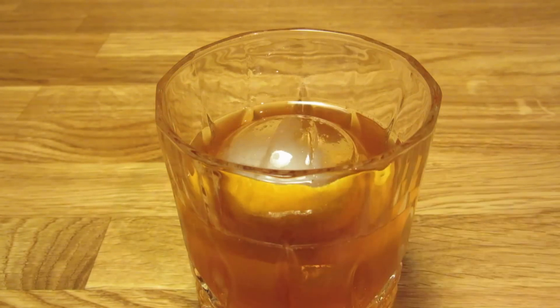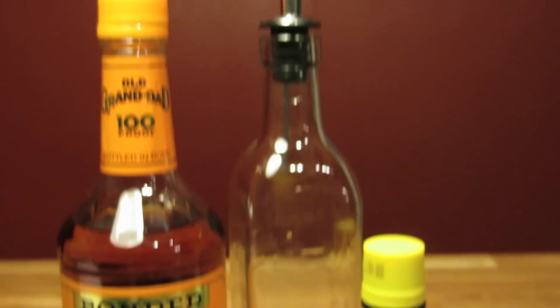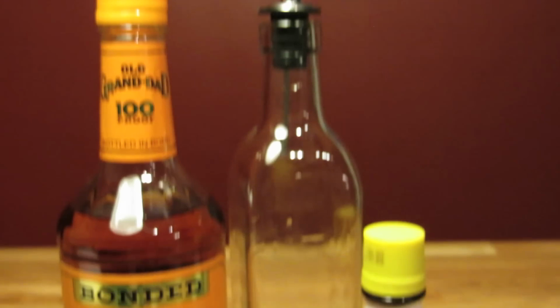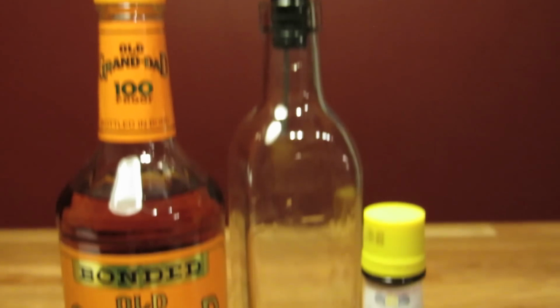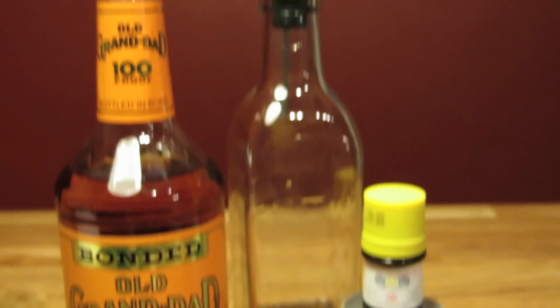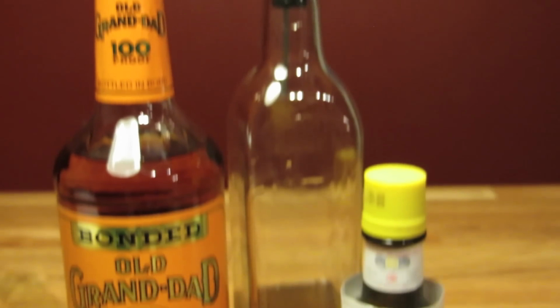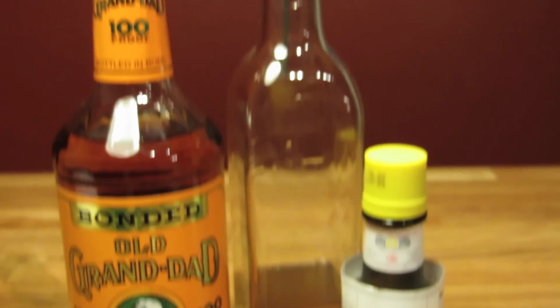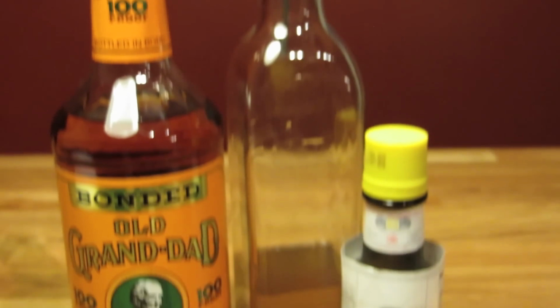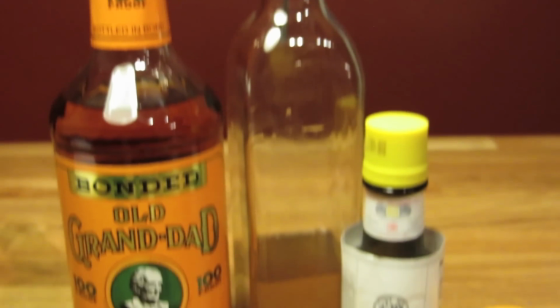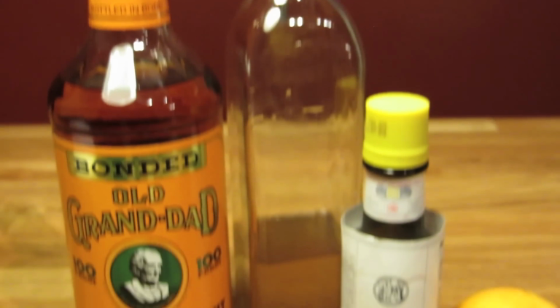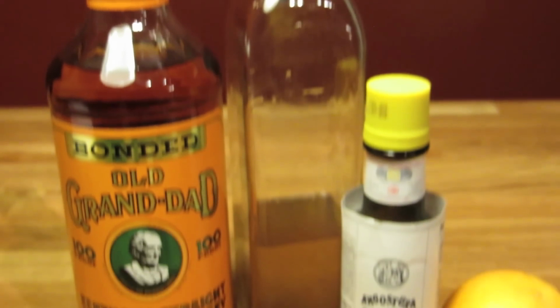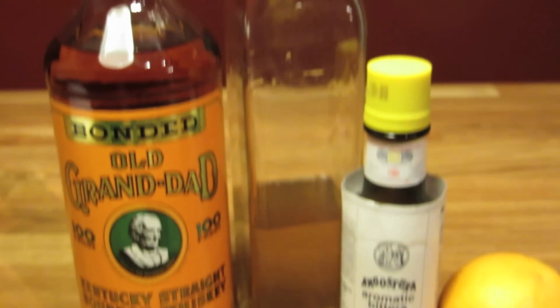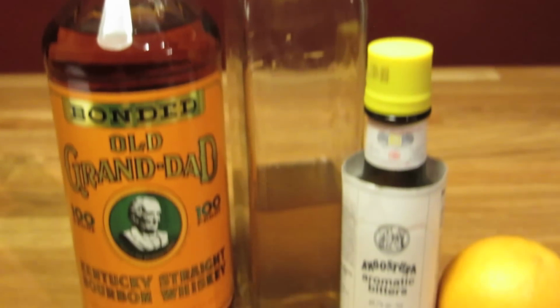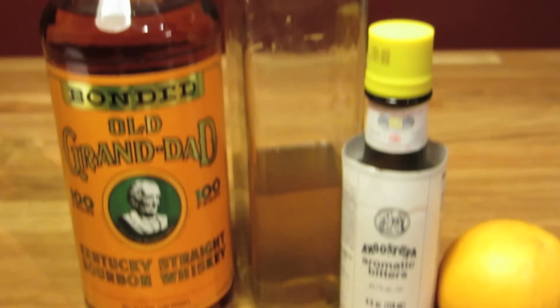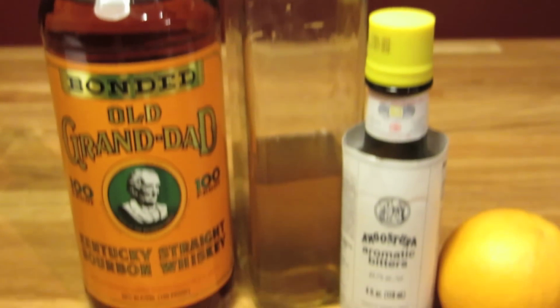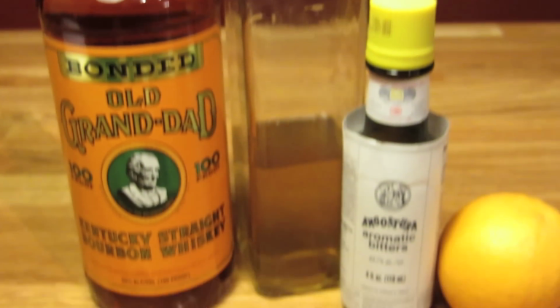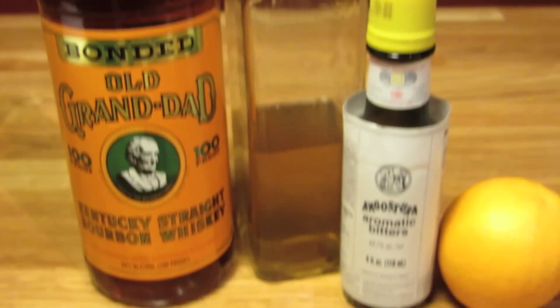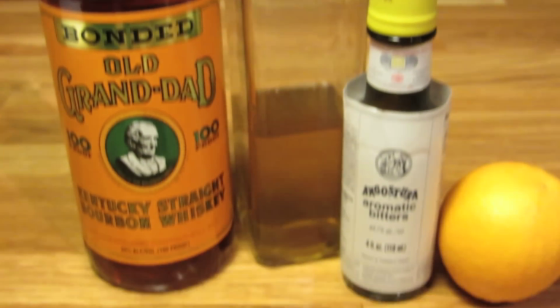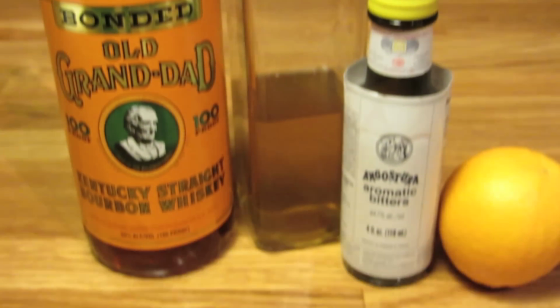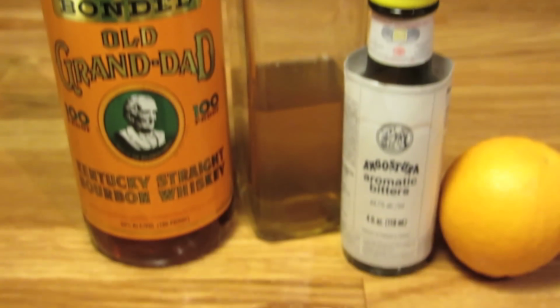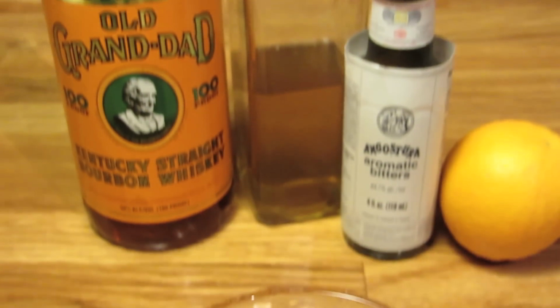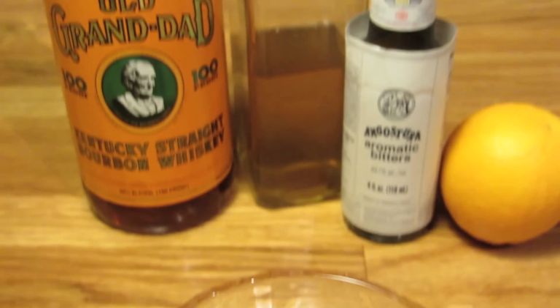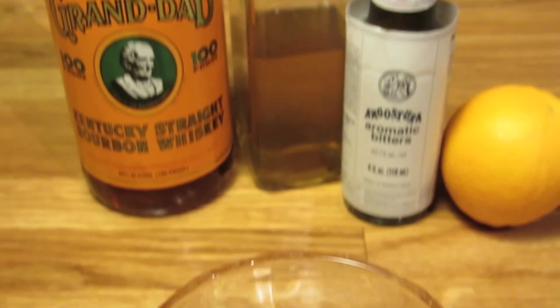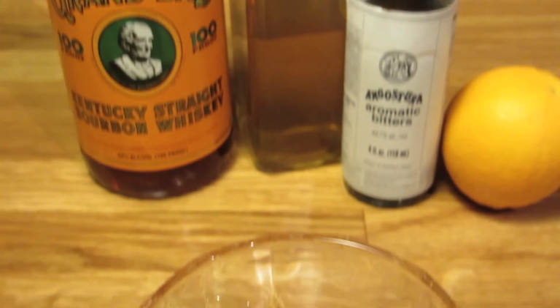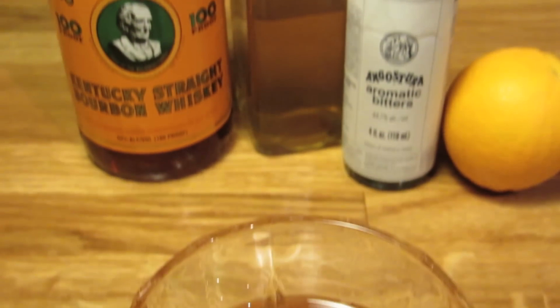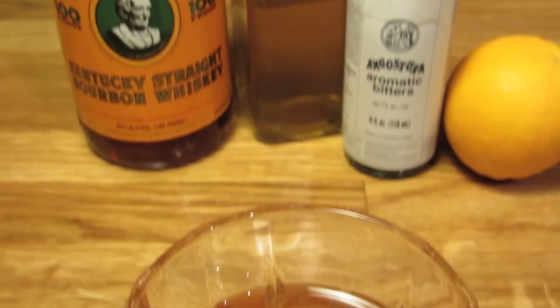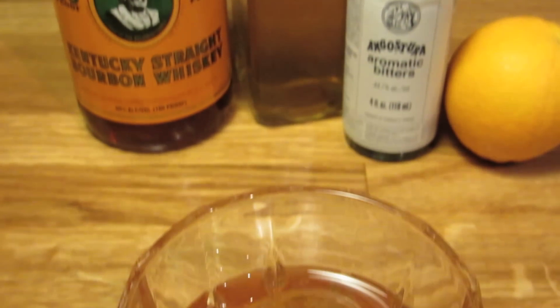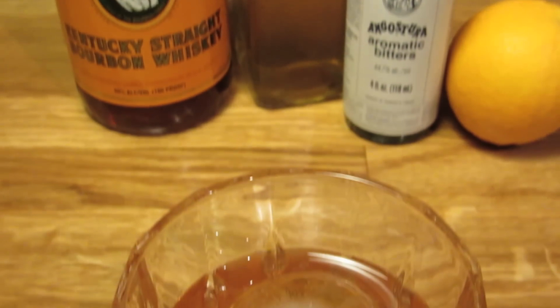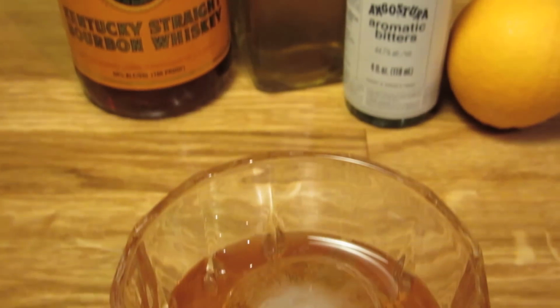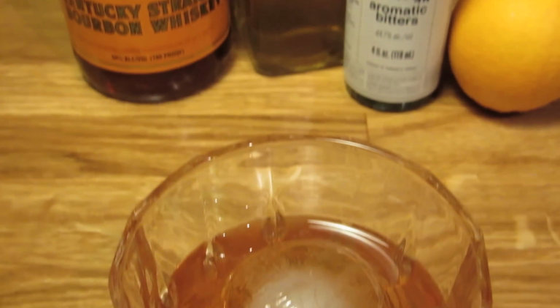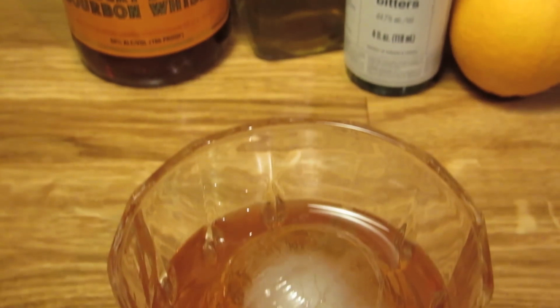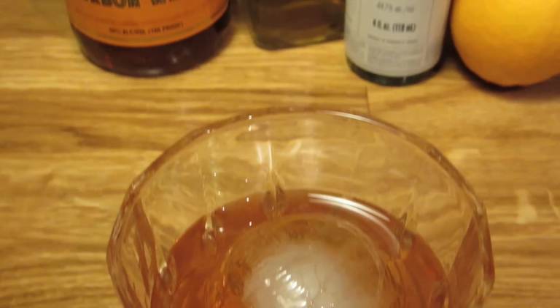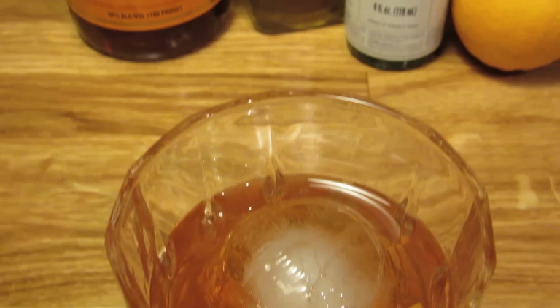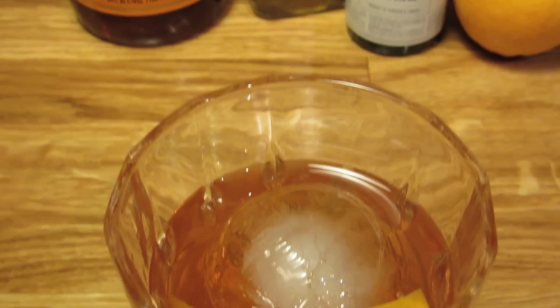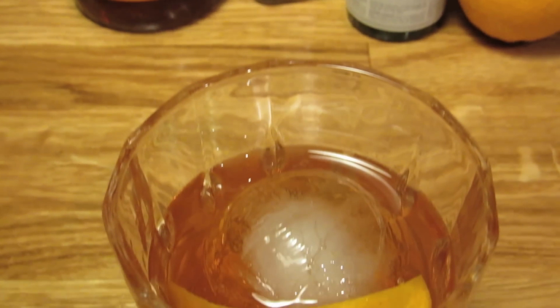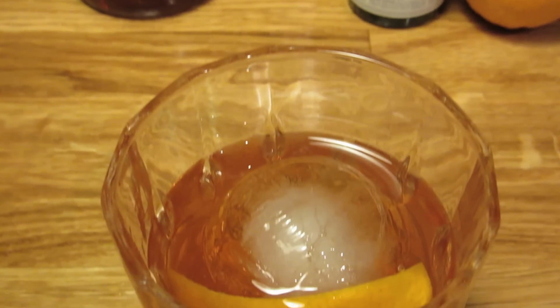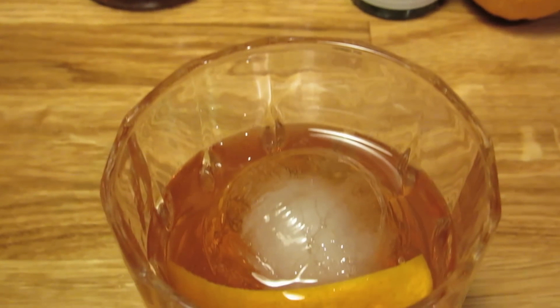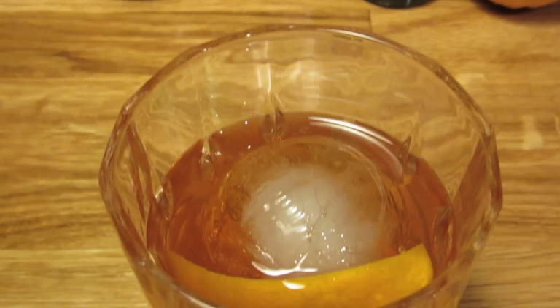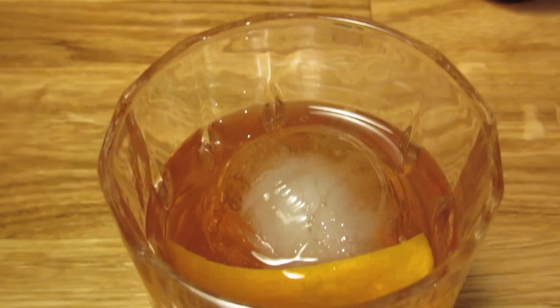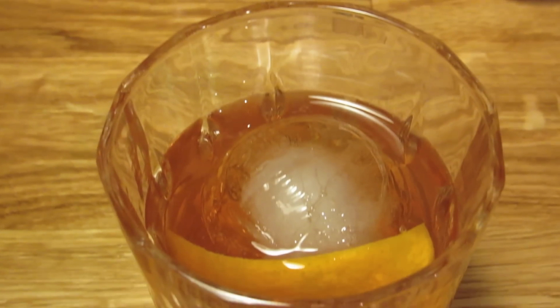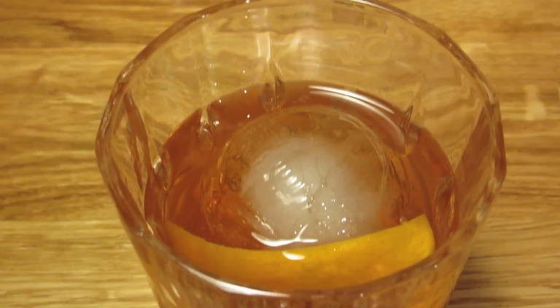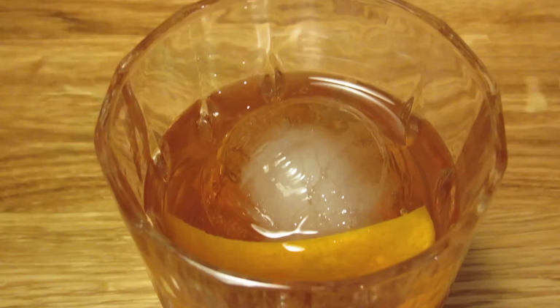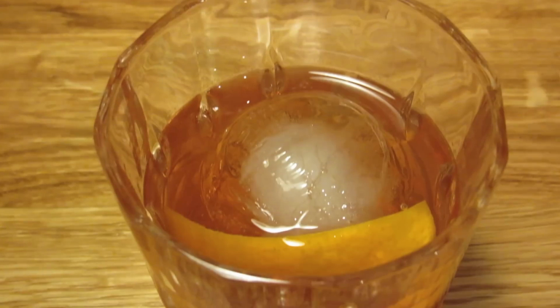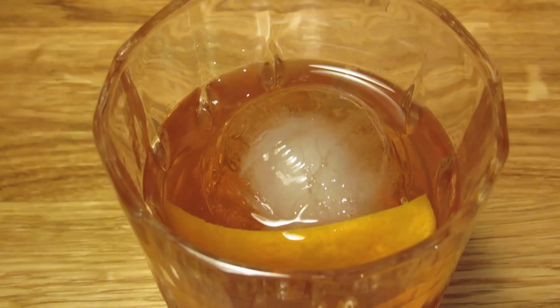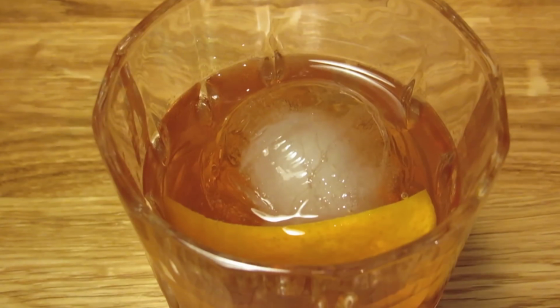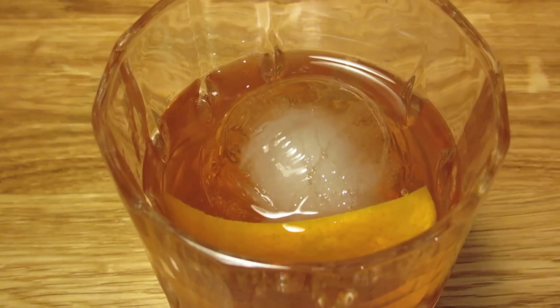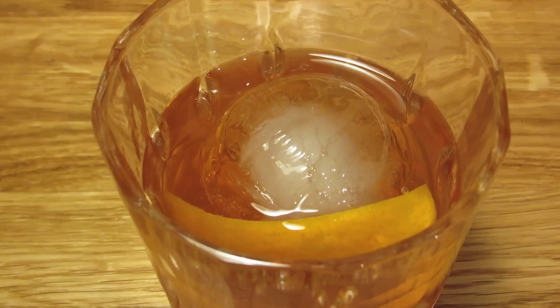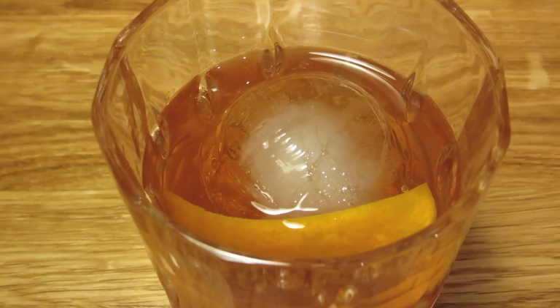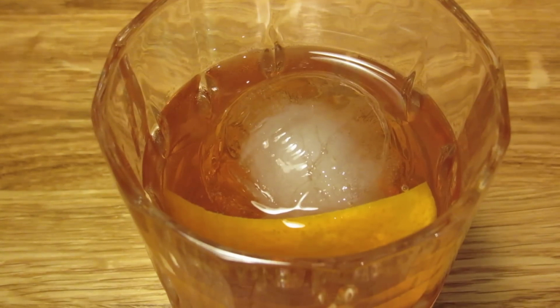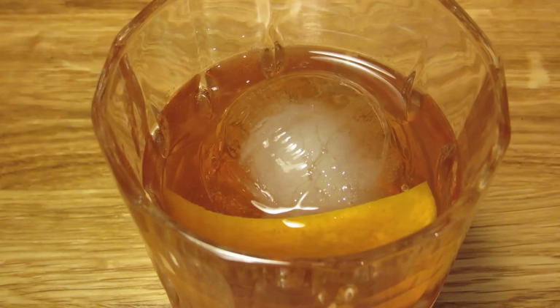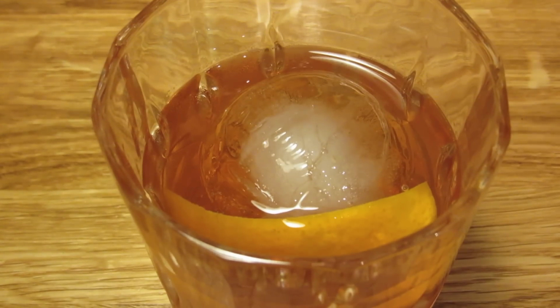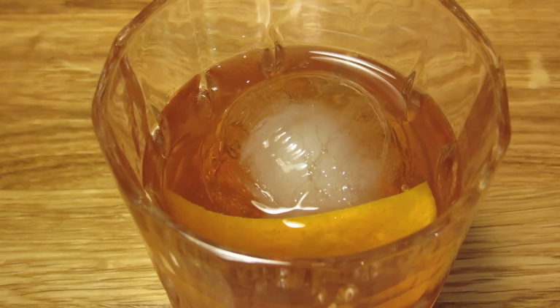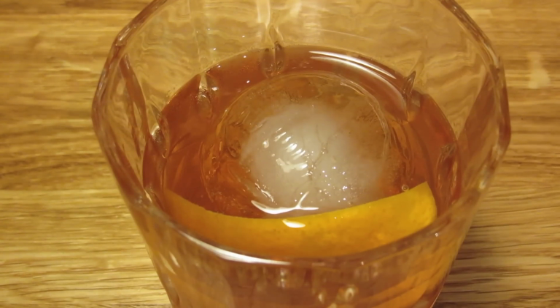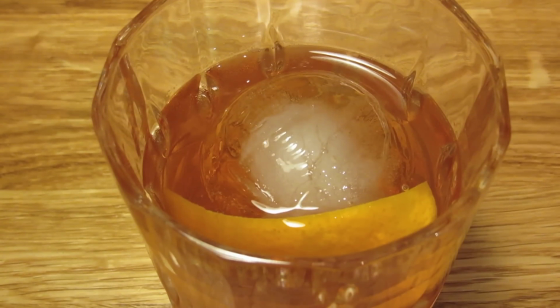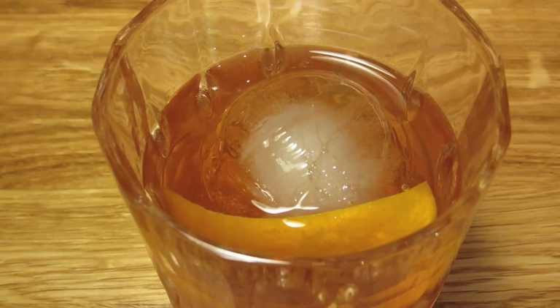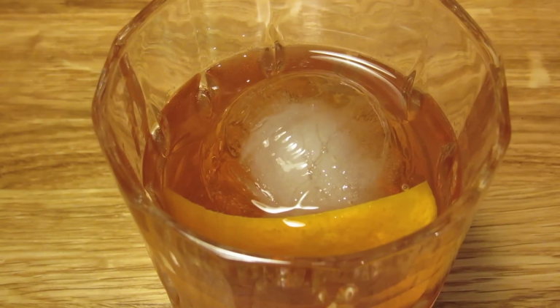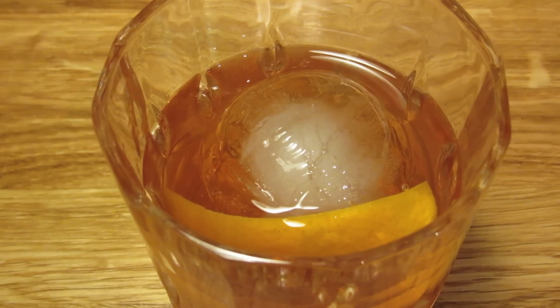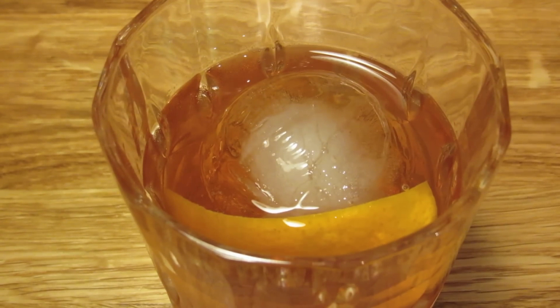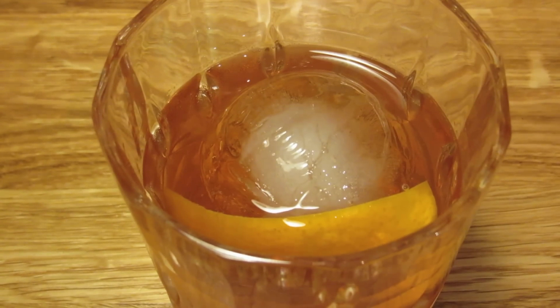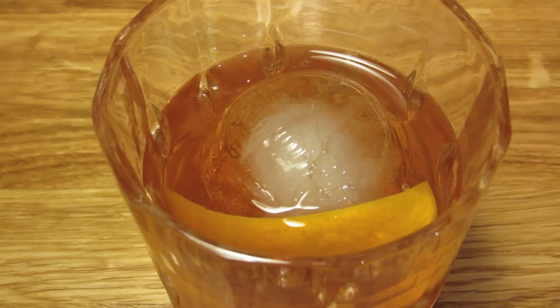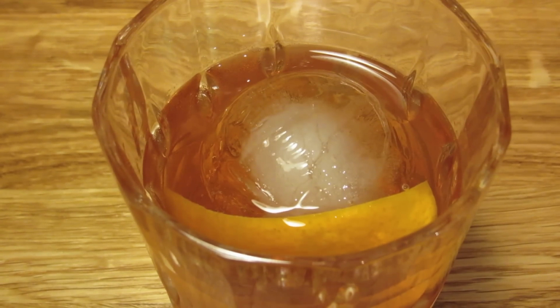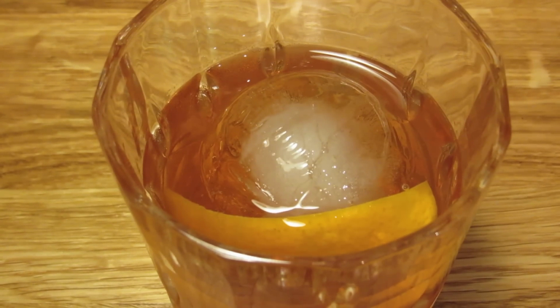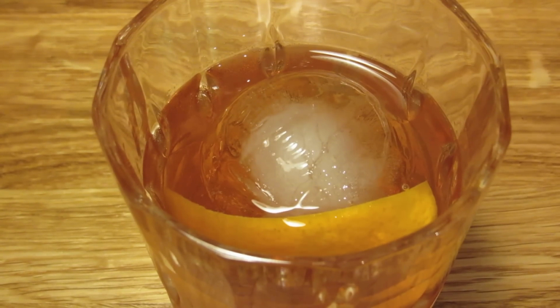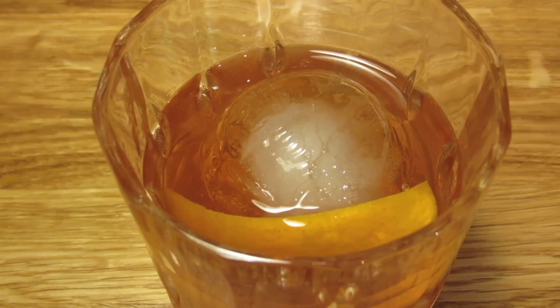And there you have it — the Old Fashioned, made the Old Fashioned way. Just the way Bond and dear old dad used to like it. Cheers.